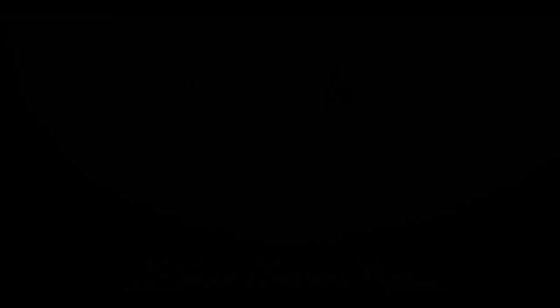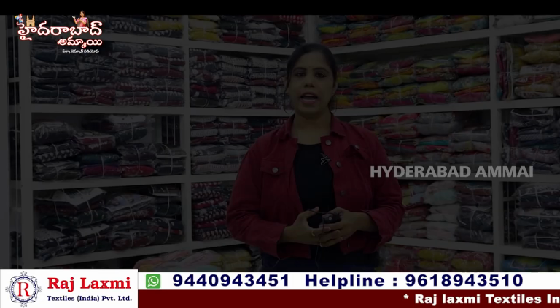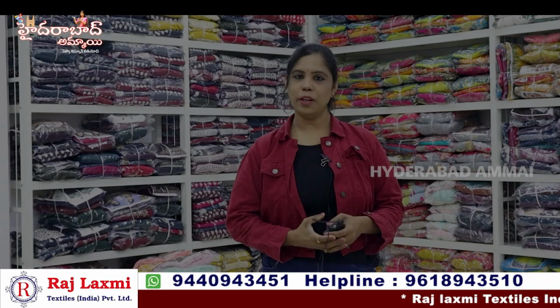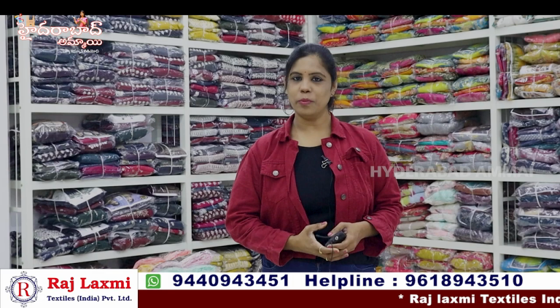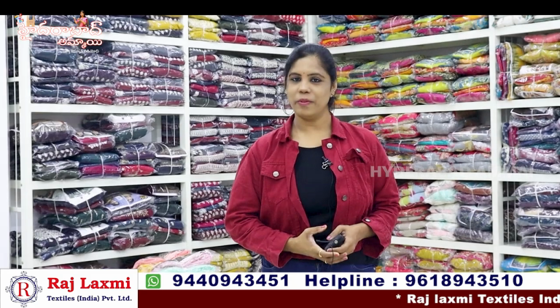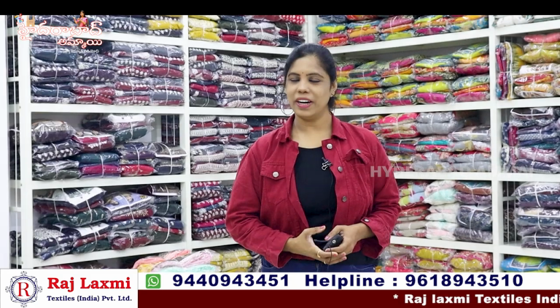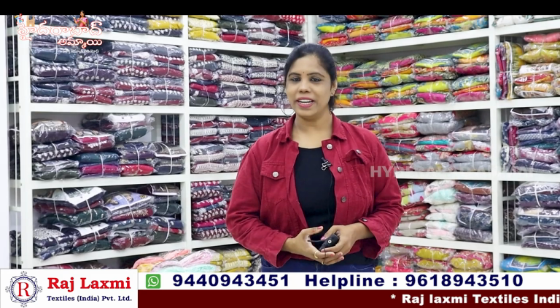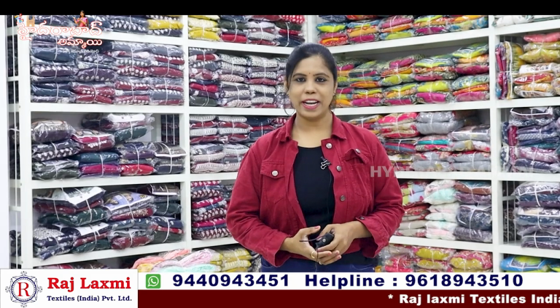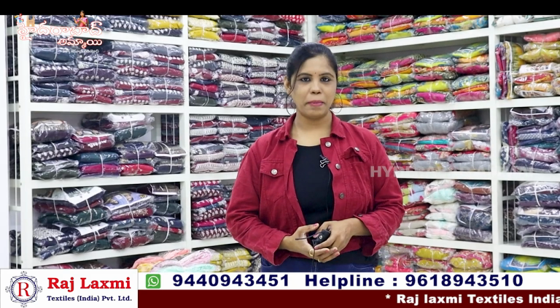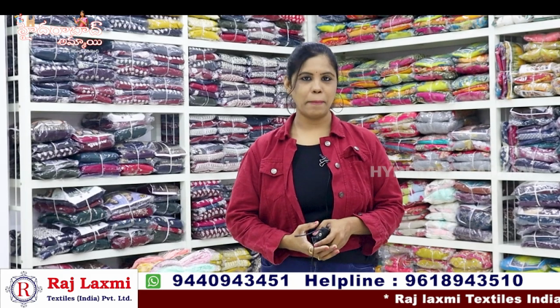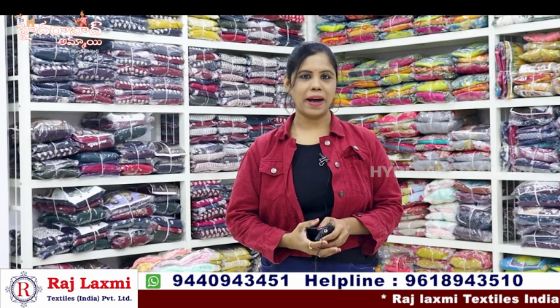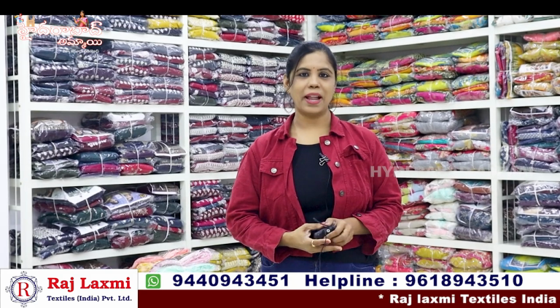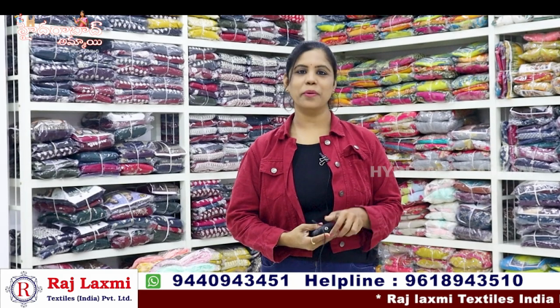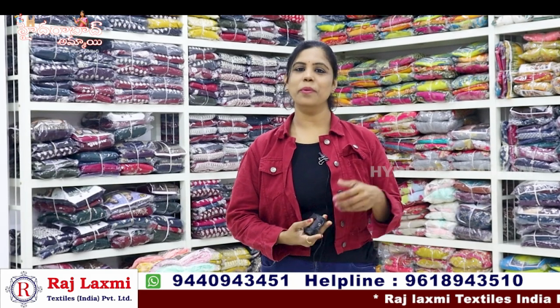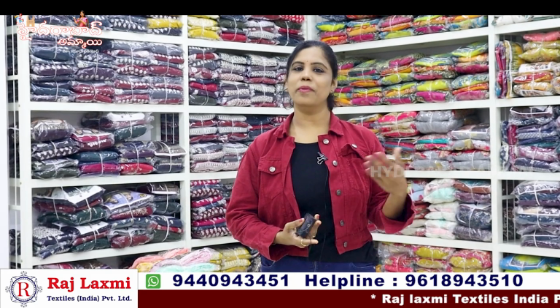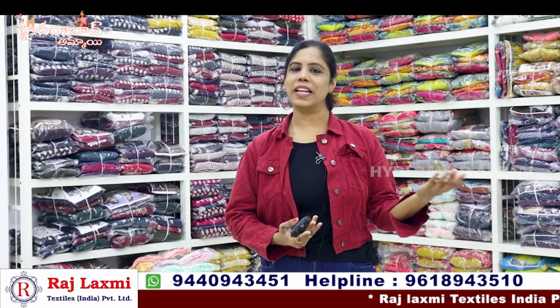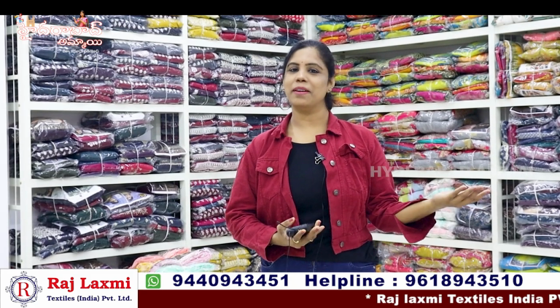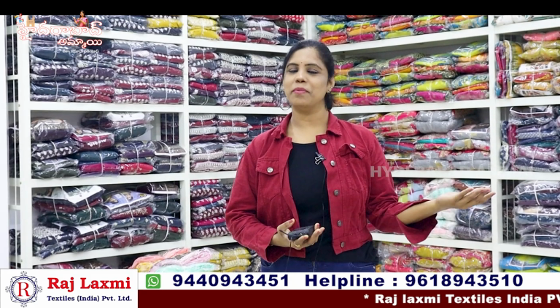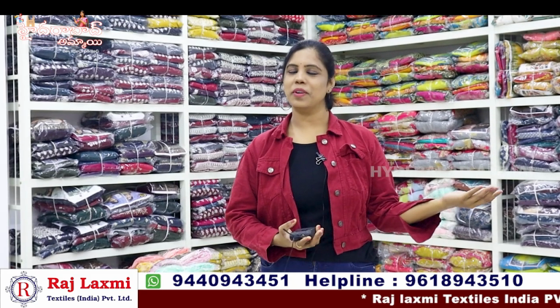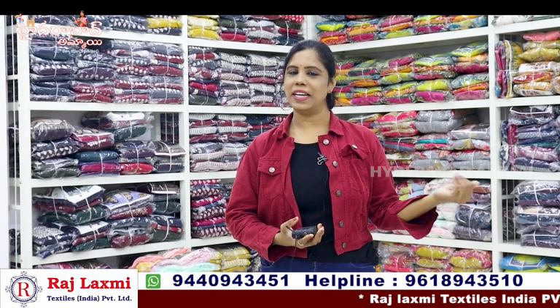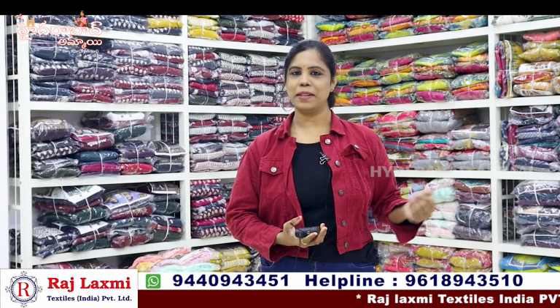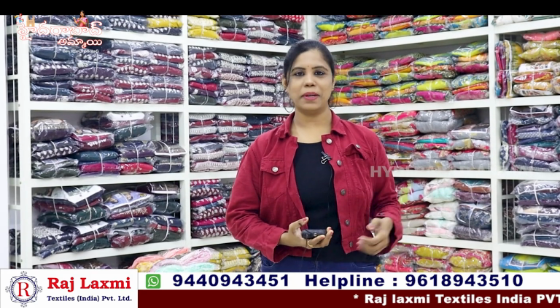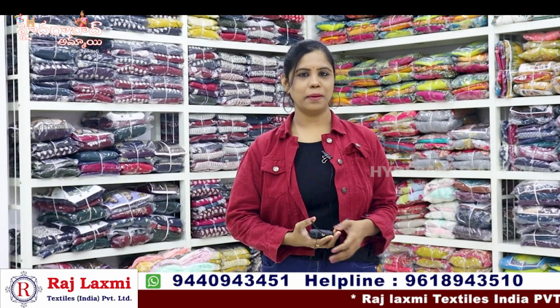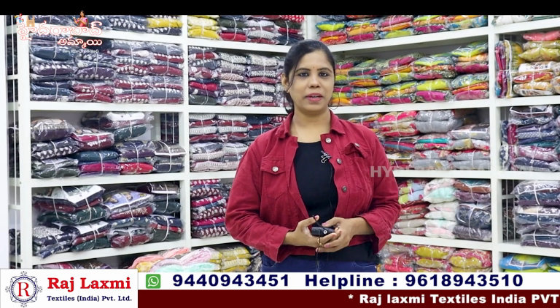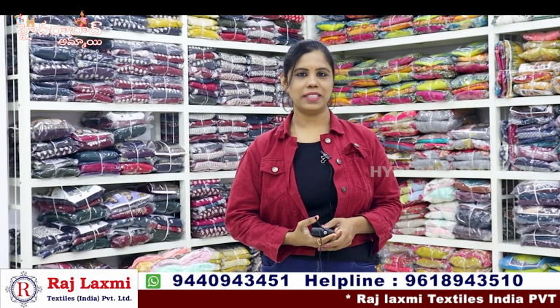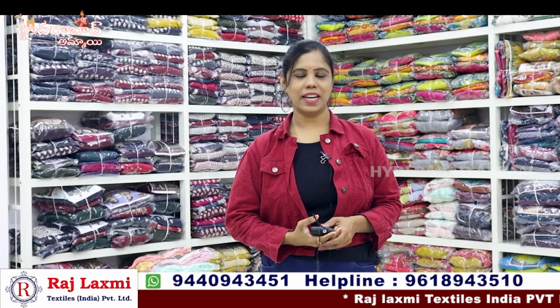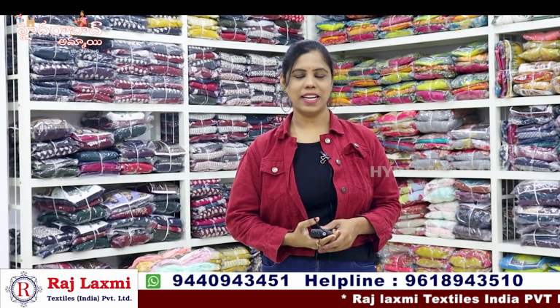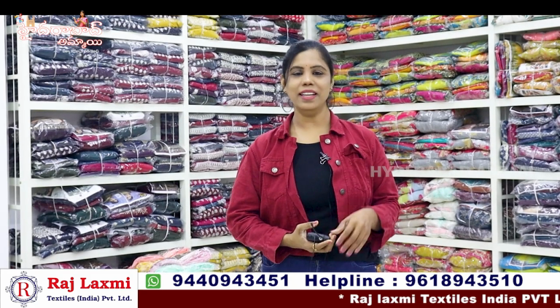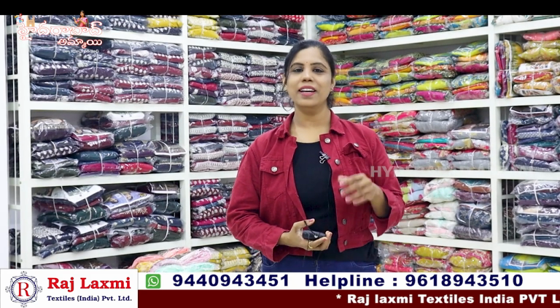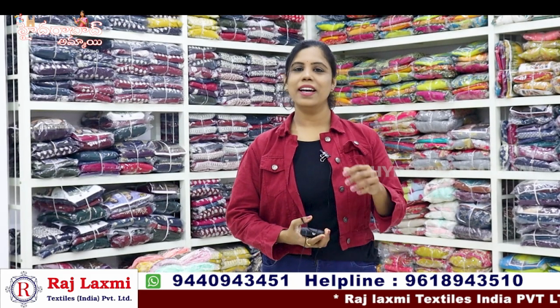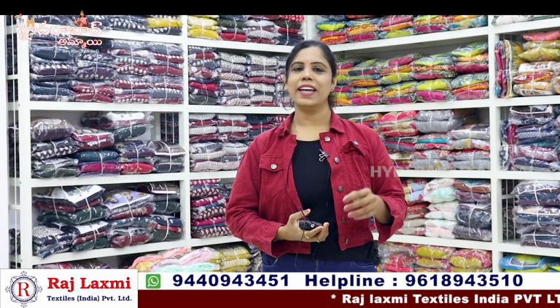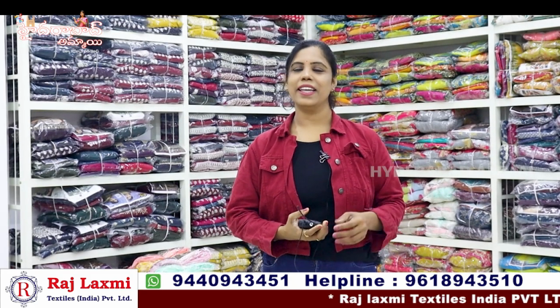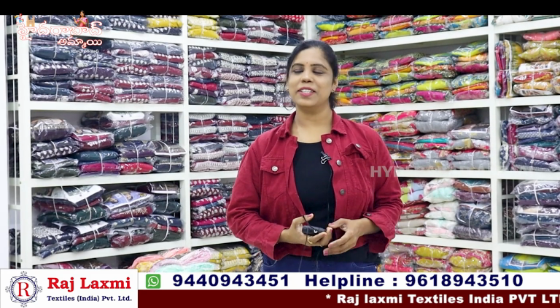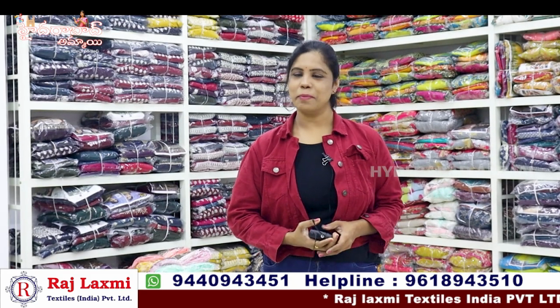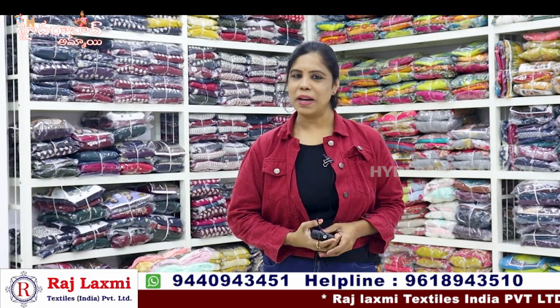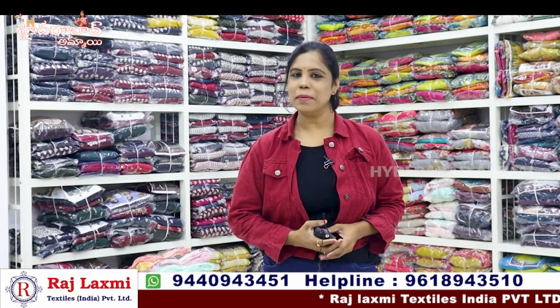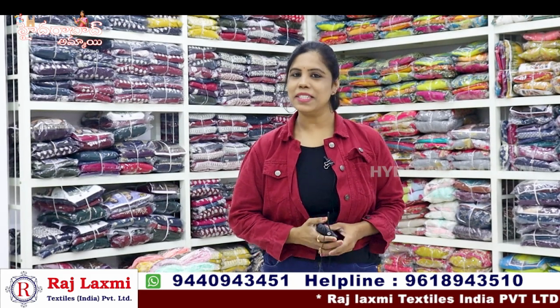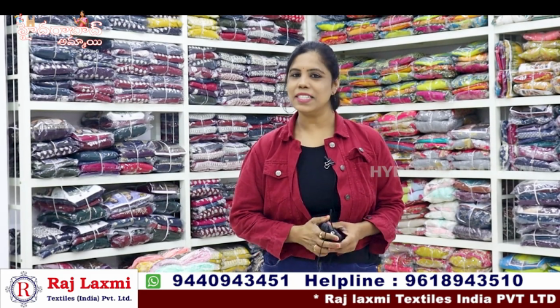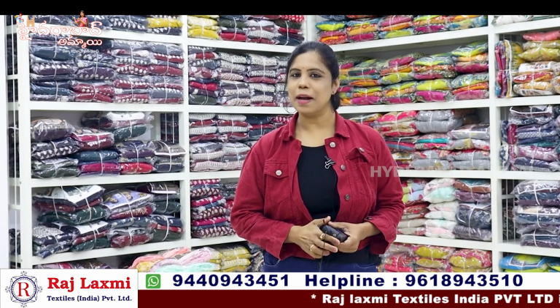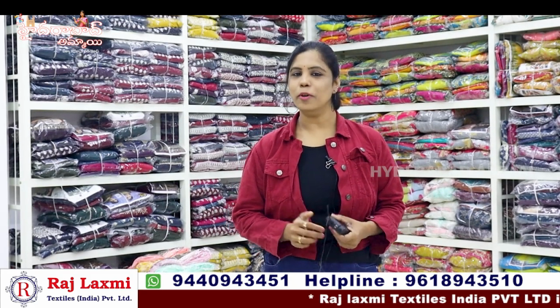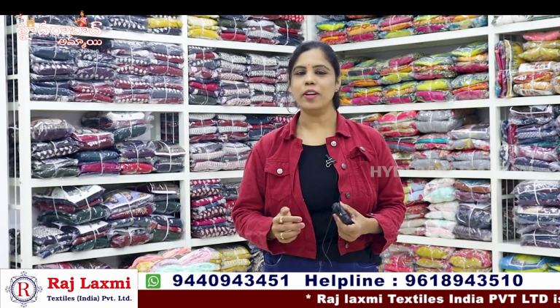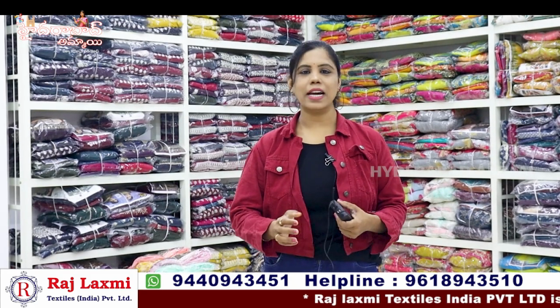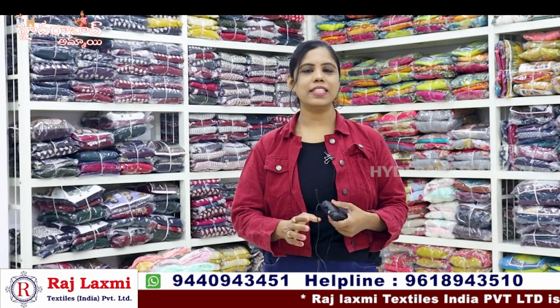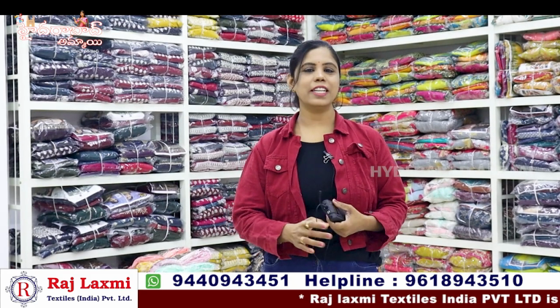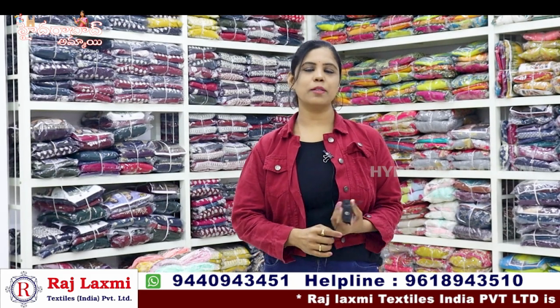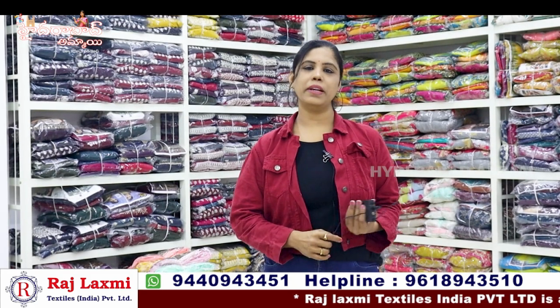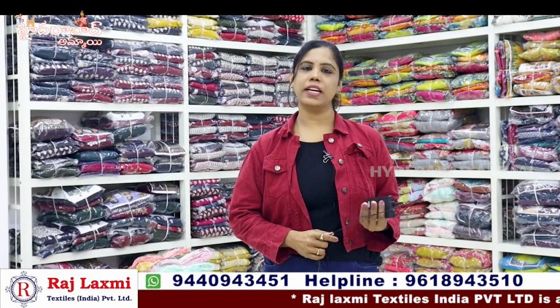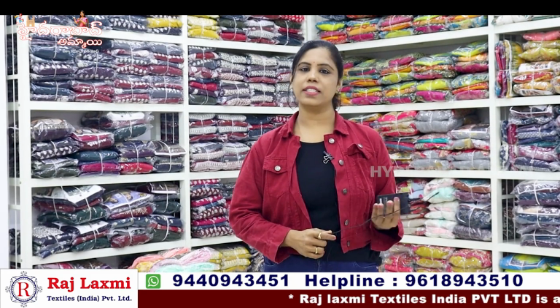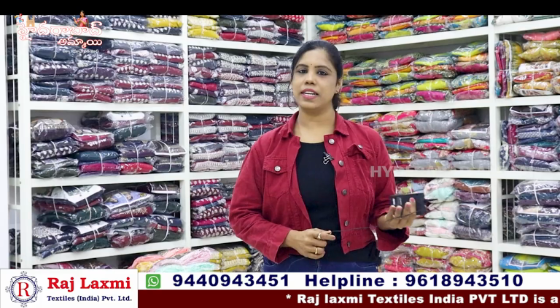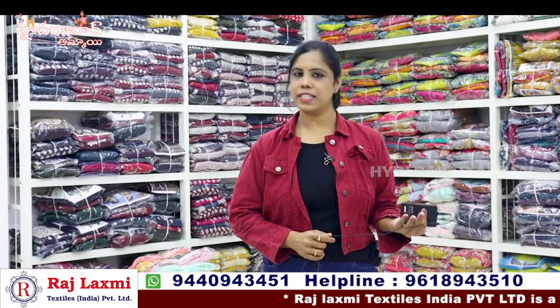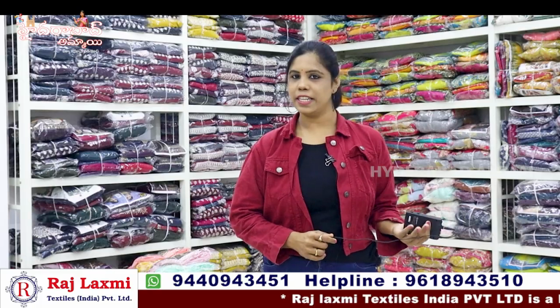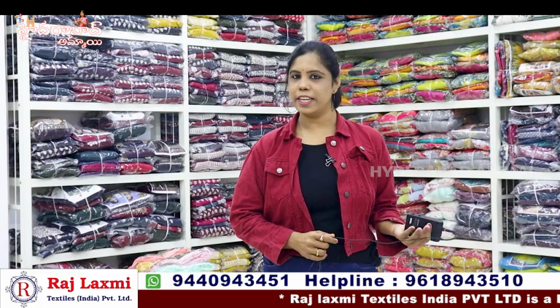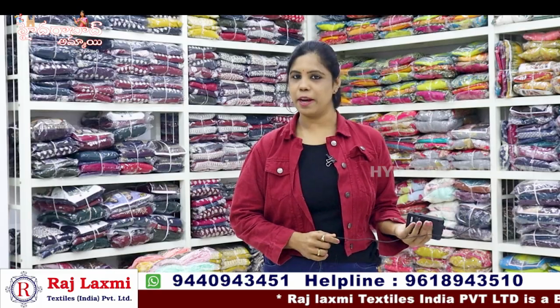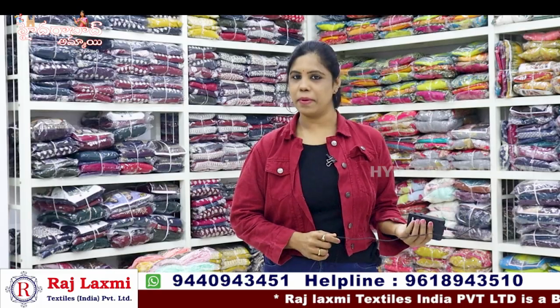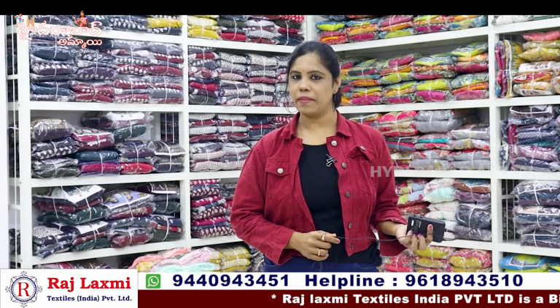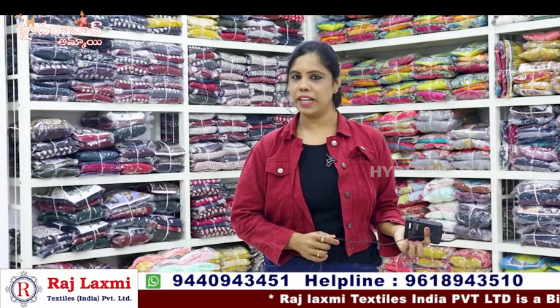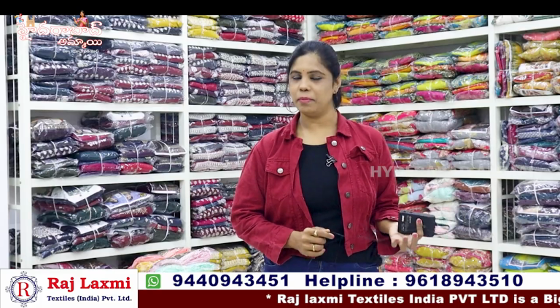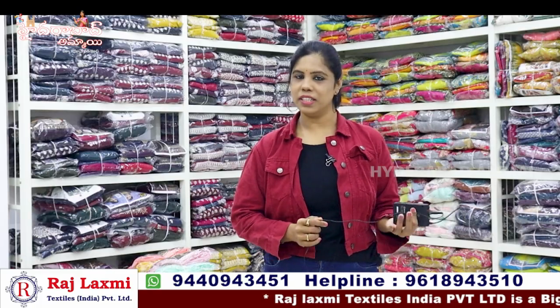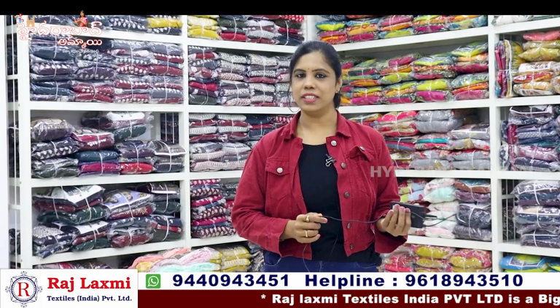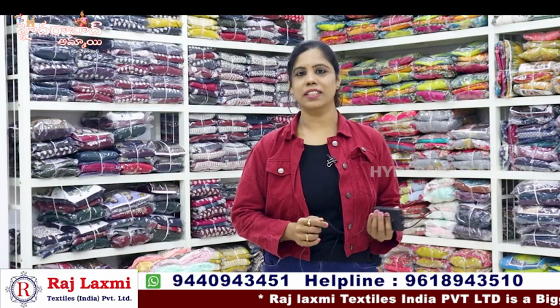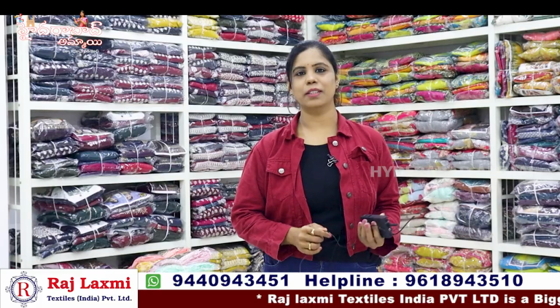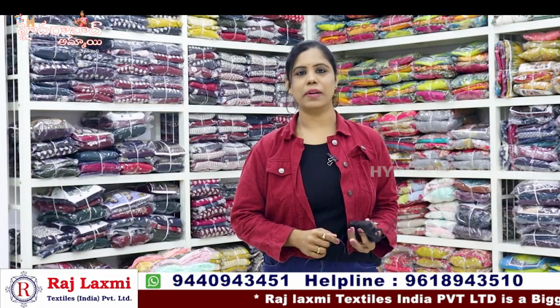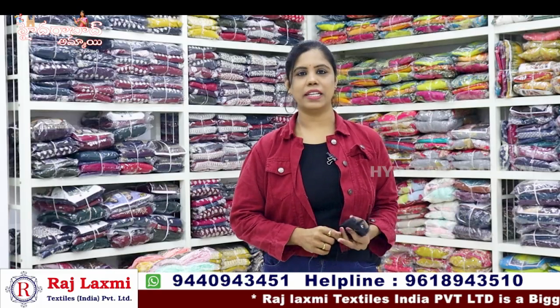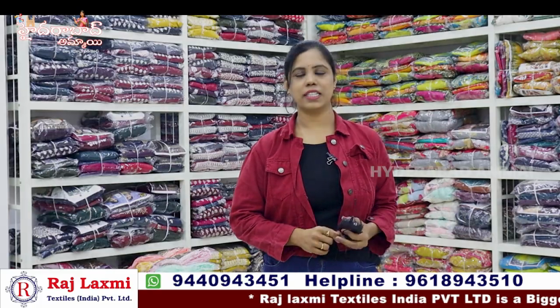Hello everyone, my name is Banu. Welcome to Hyderabad Ammai Channel. This day, Raj Lakshmi Textiles India Private Limited 3rd Branch.